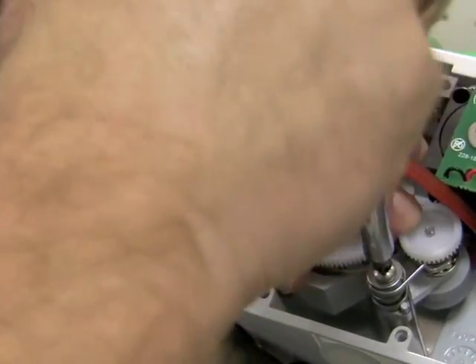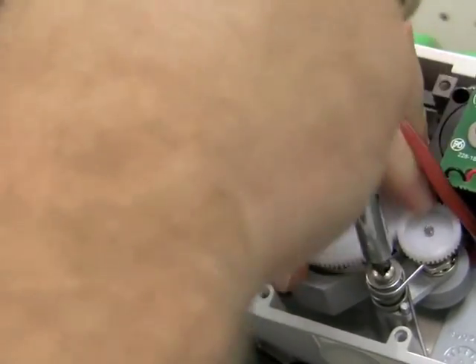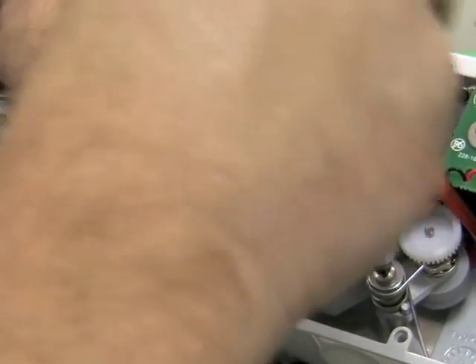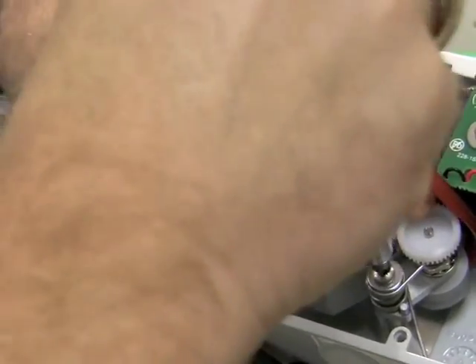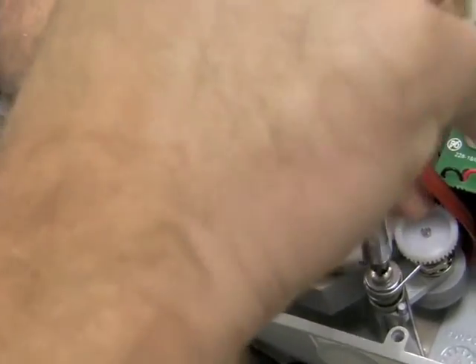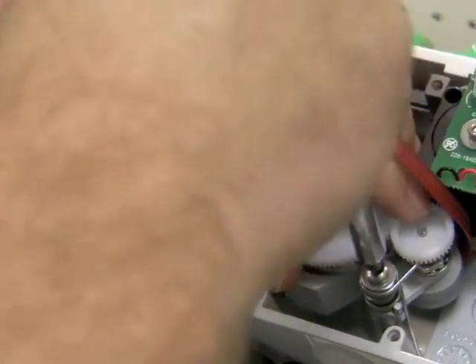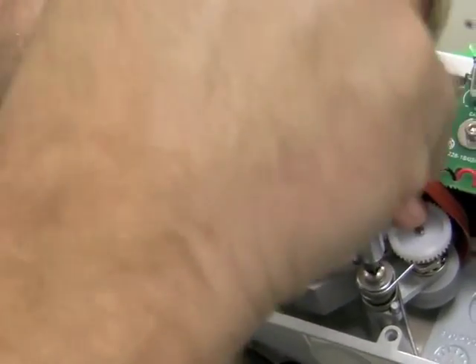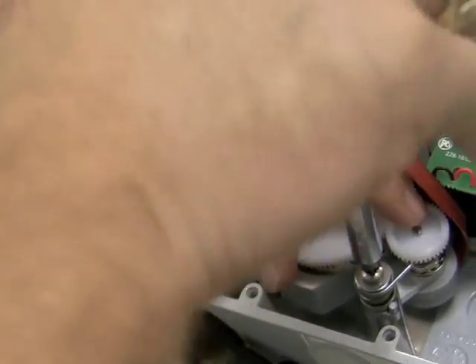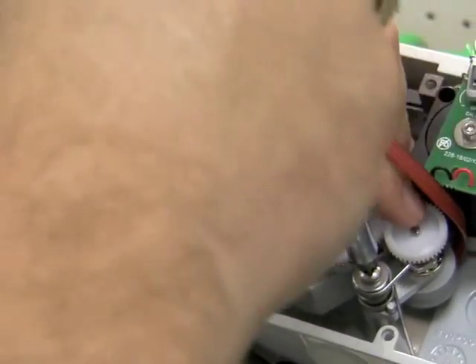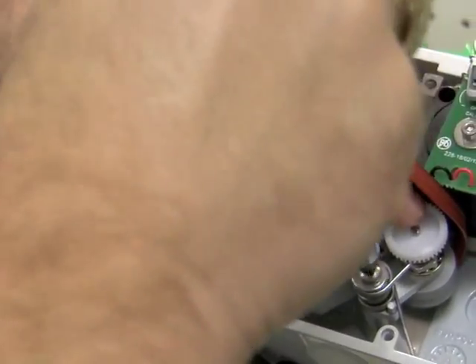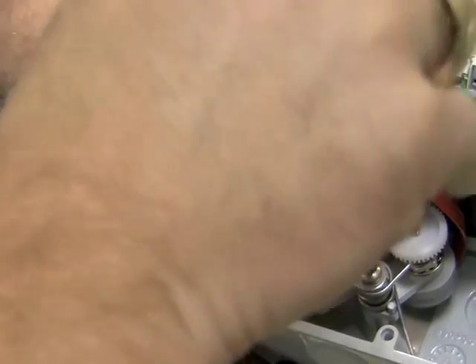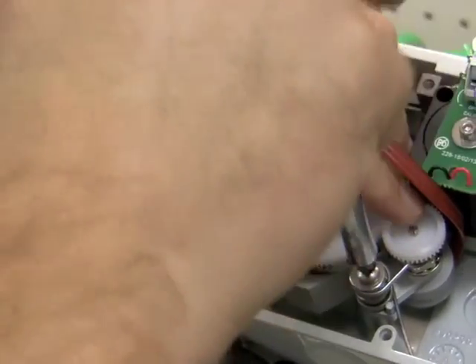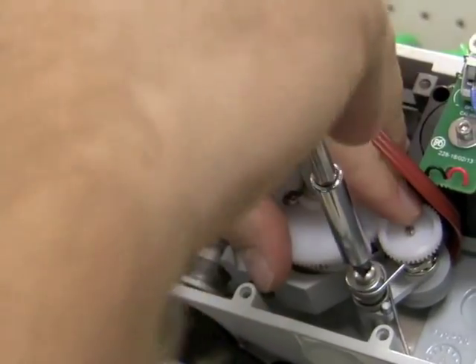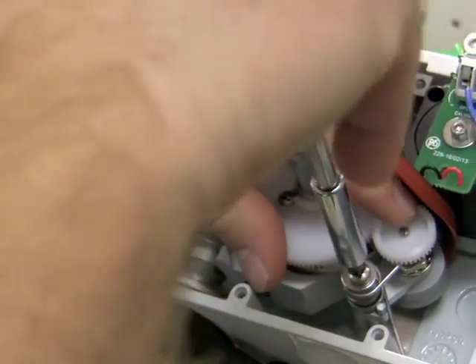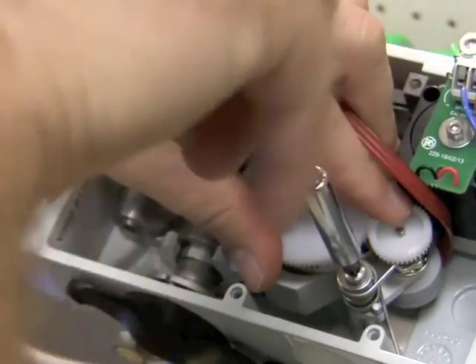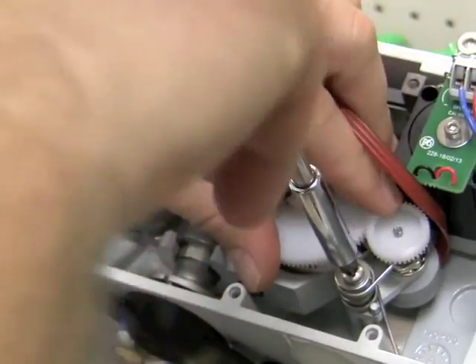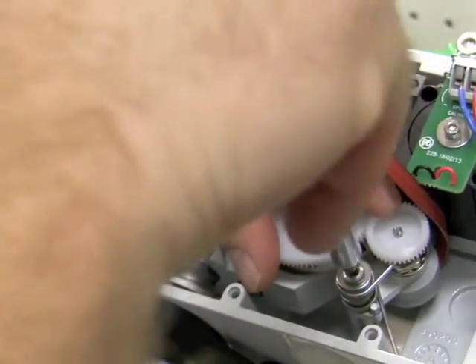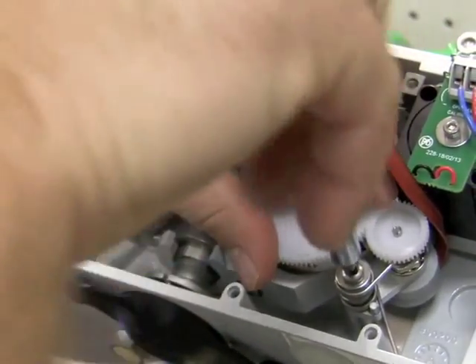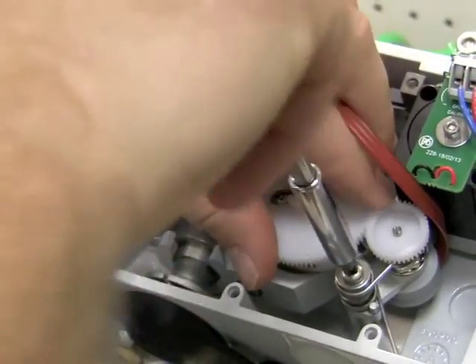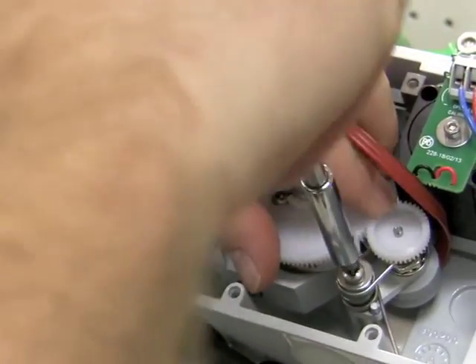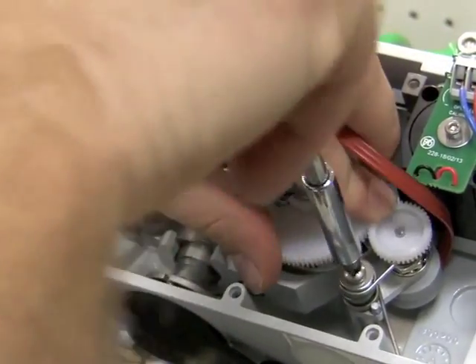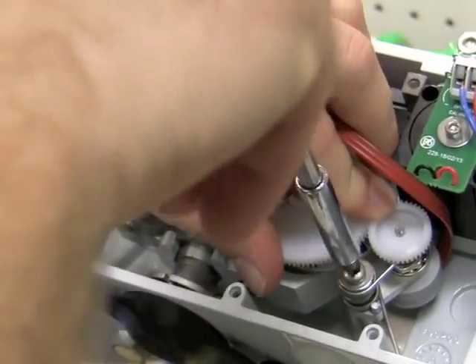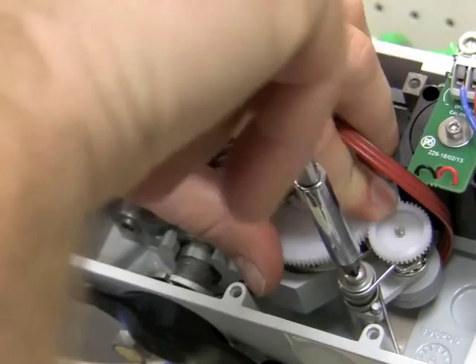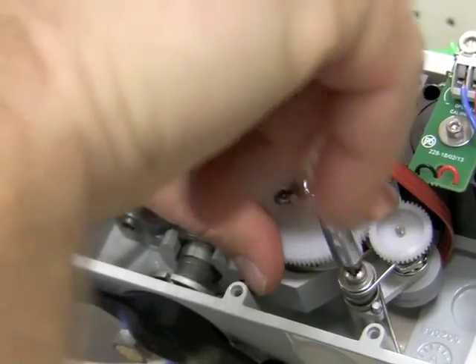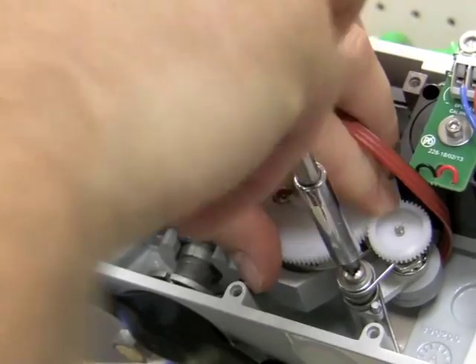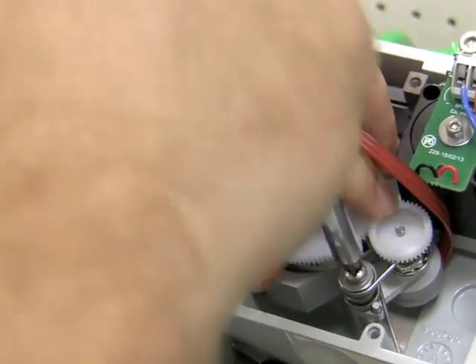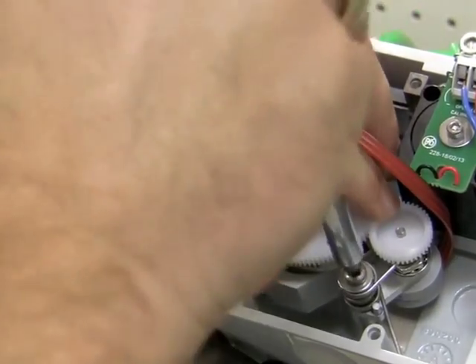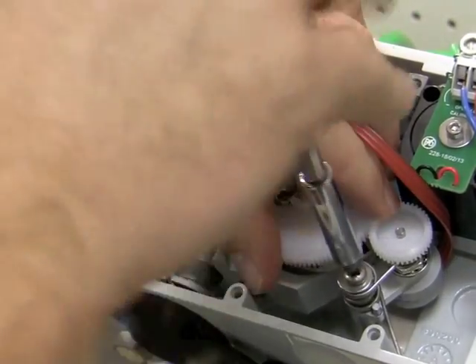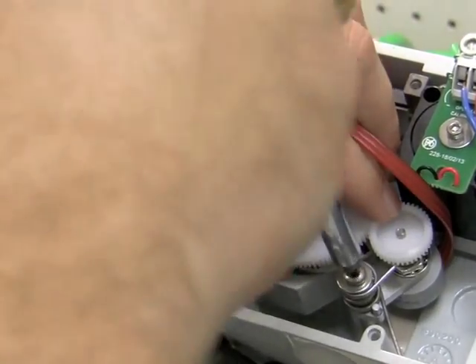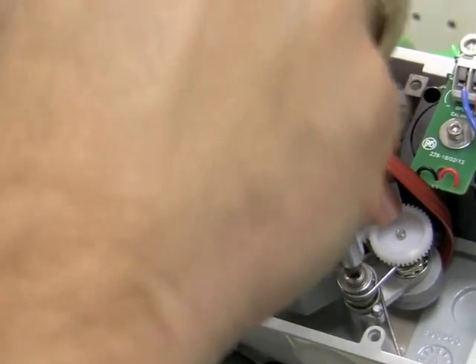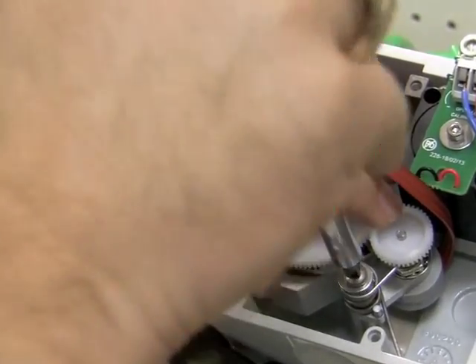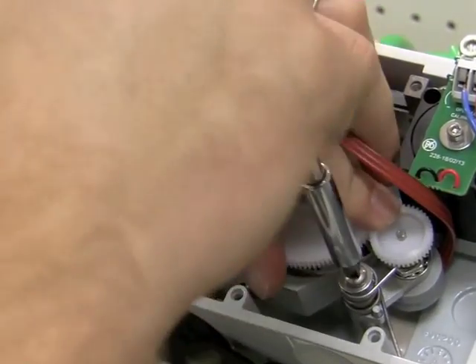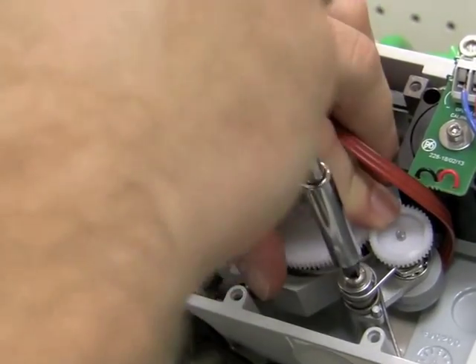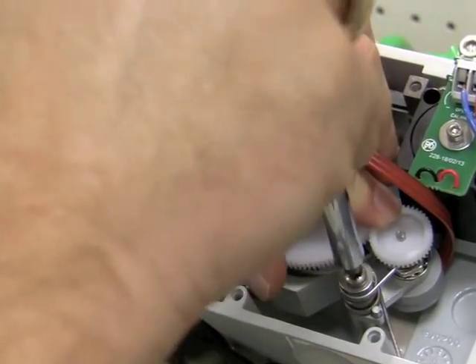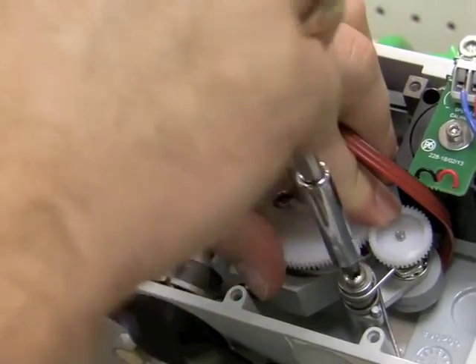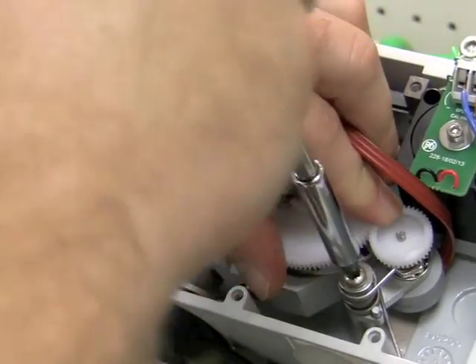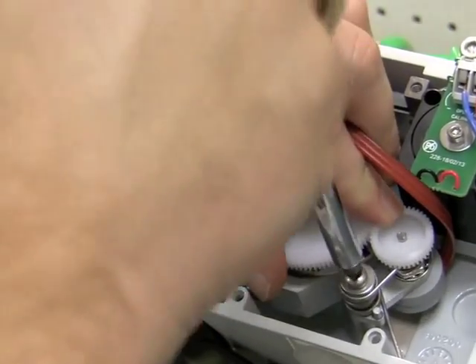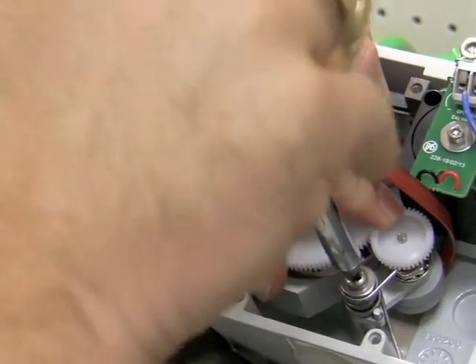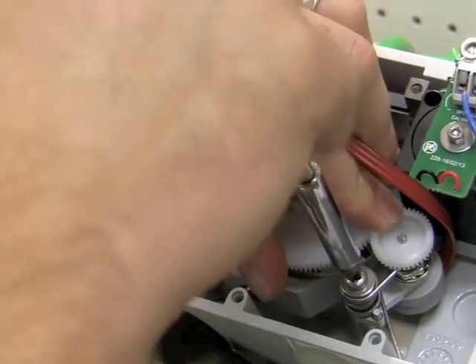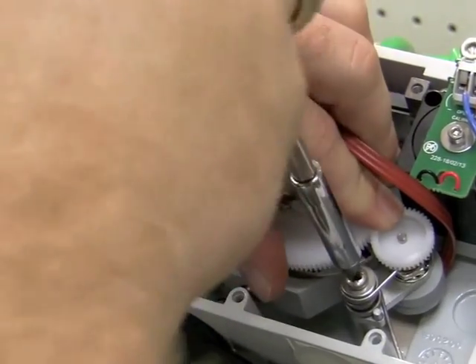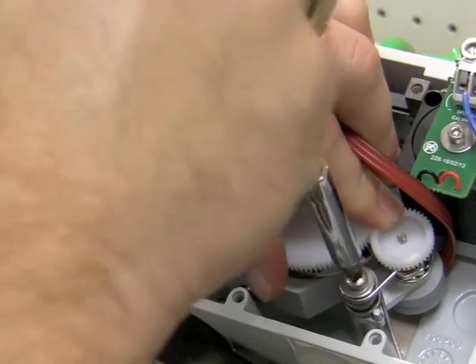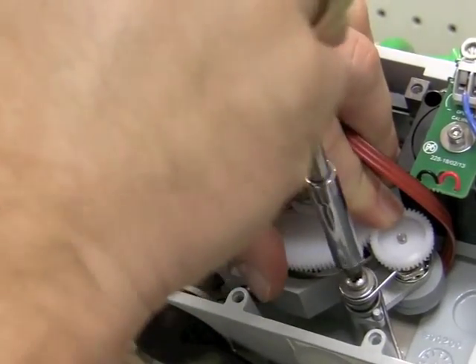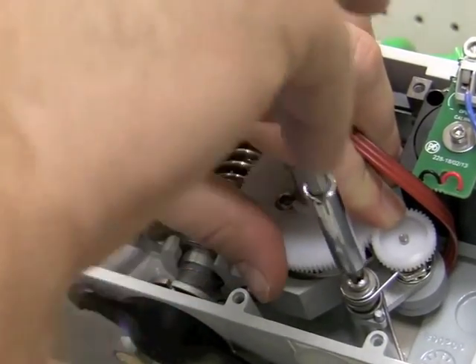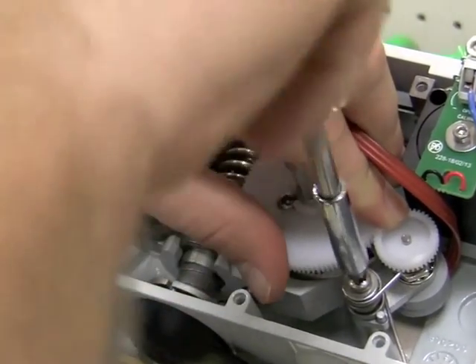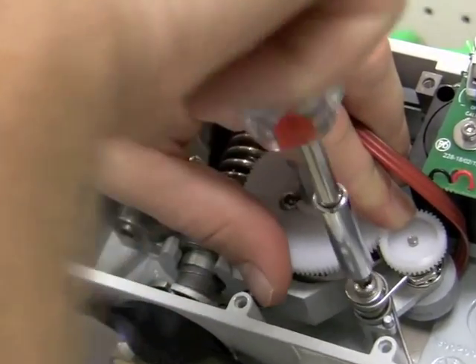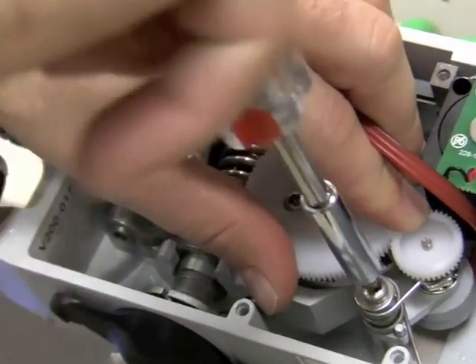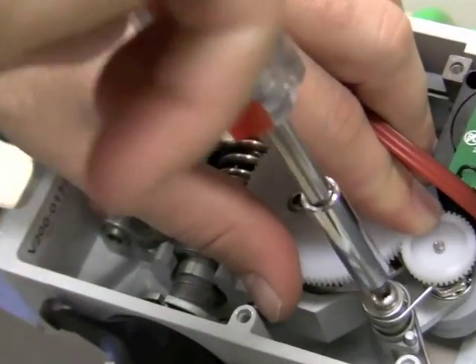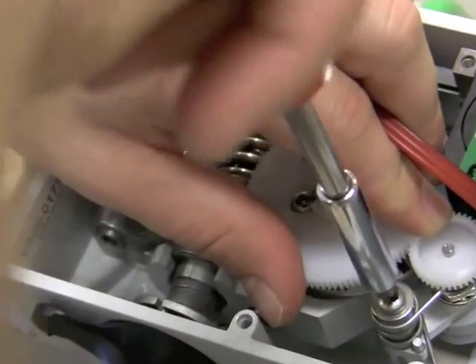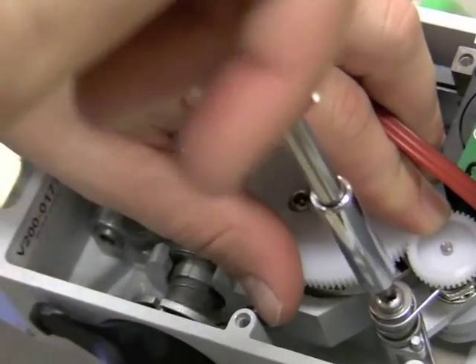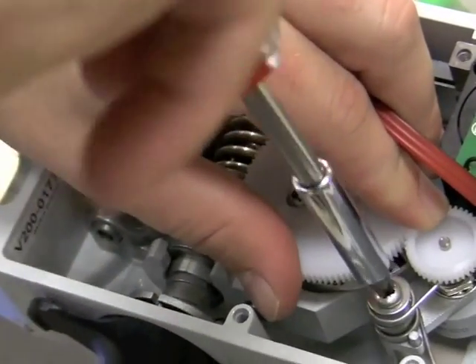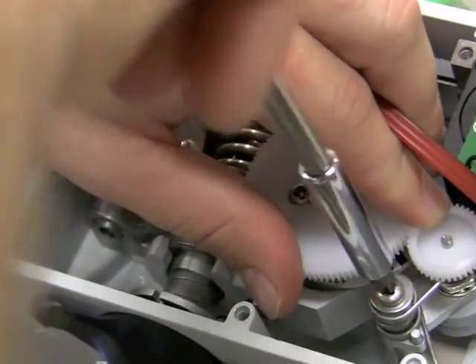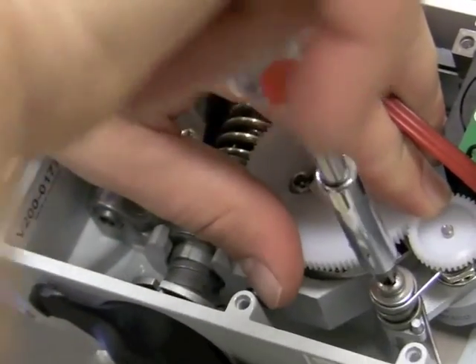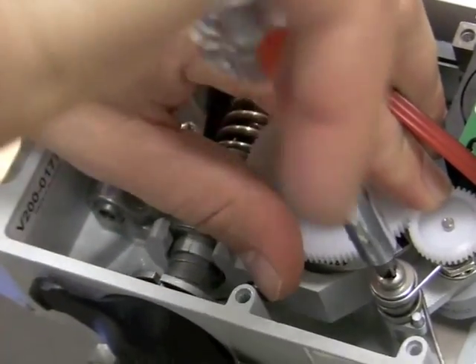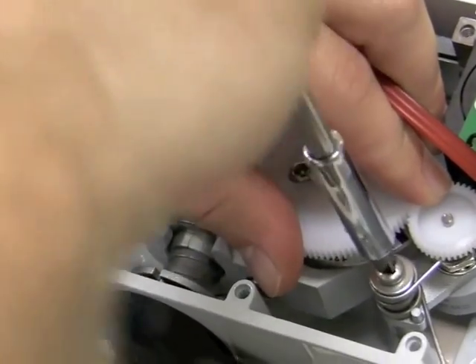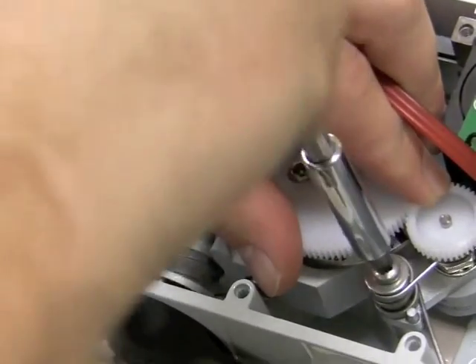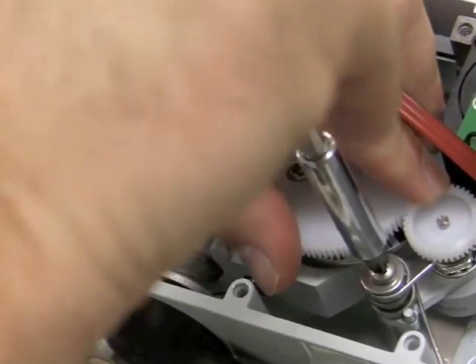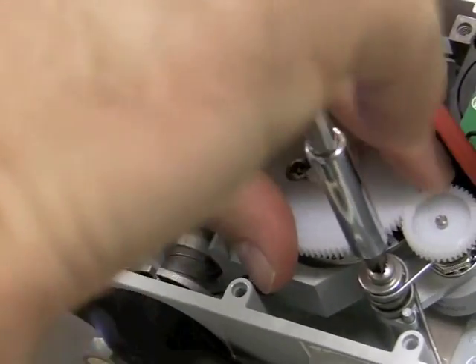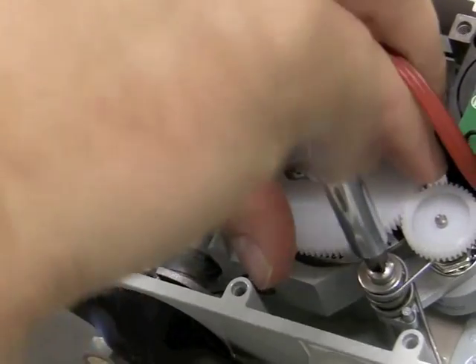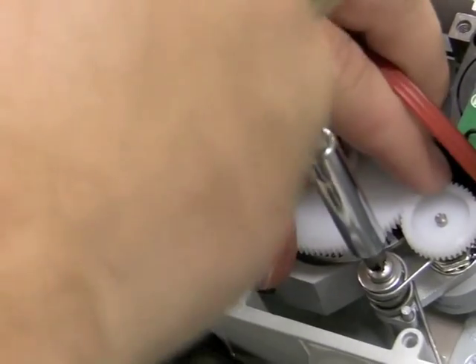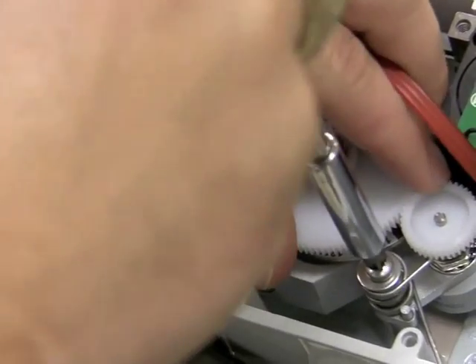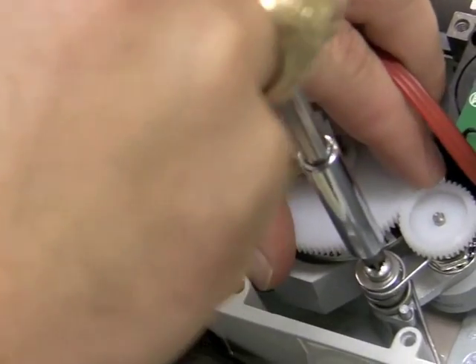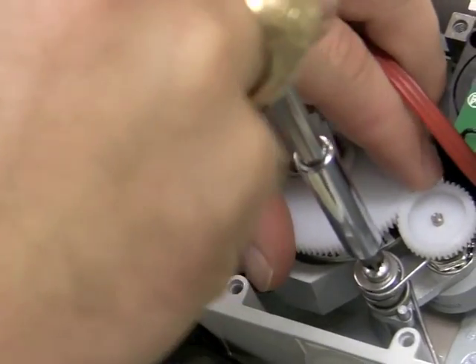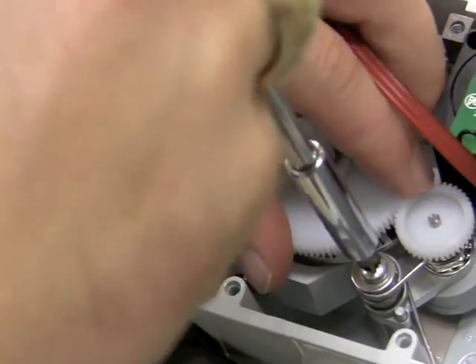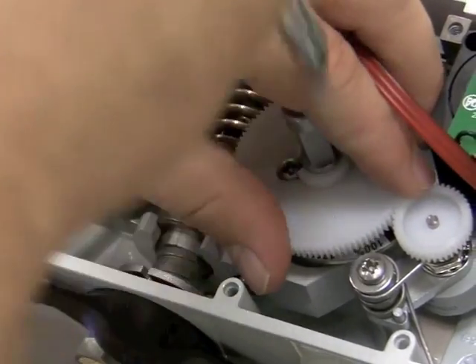We need proper alignment between the smaller wheel on top of the potentiometer and the large gear wheel. We may need to push back on the potentiometer small gear wheel in order to make sure that we have proper alignment.